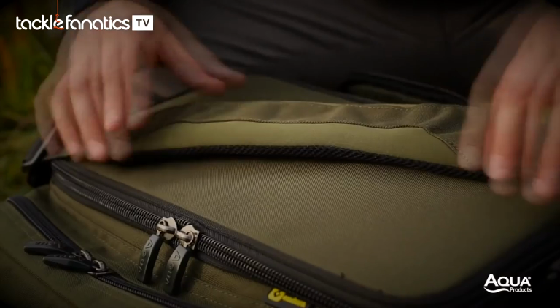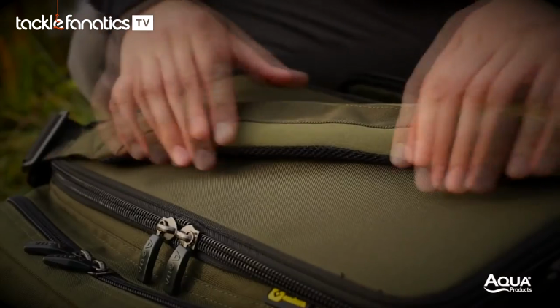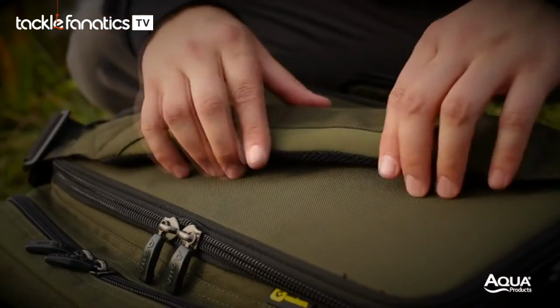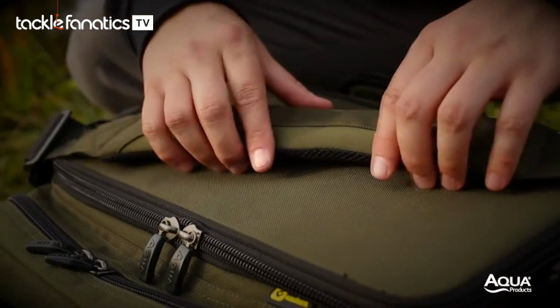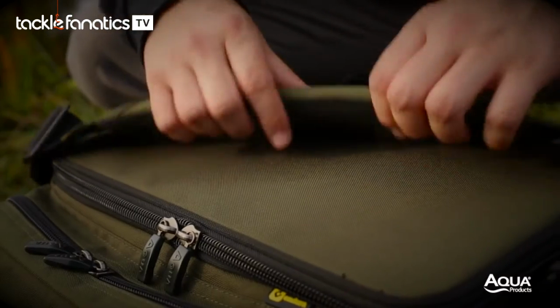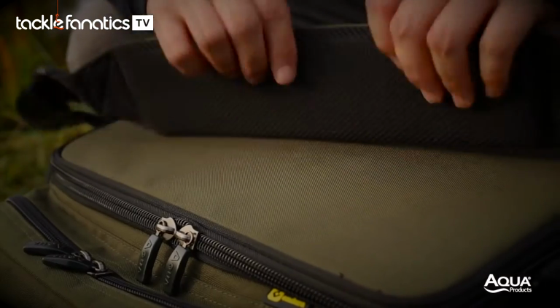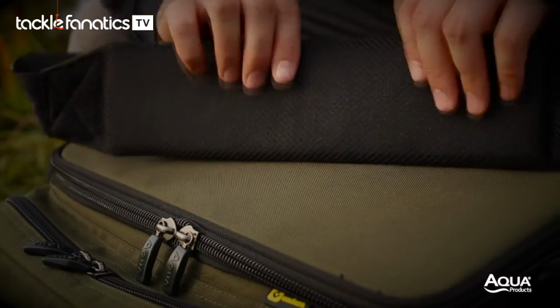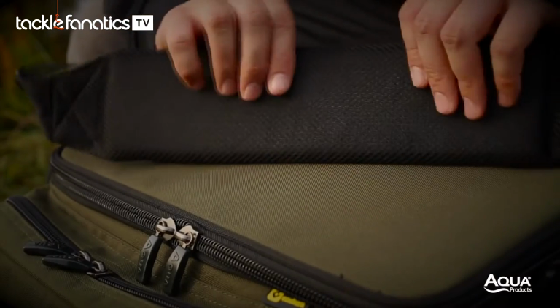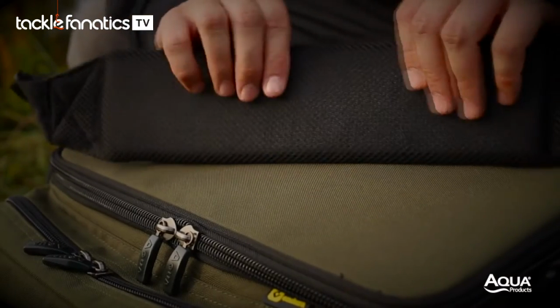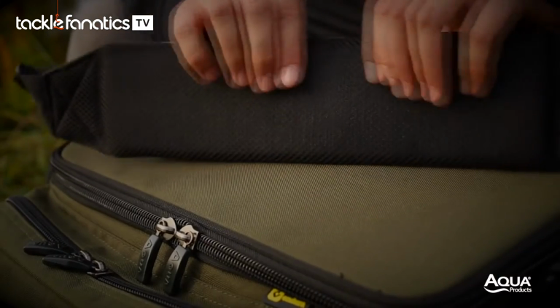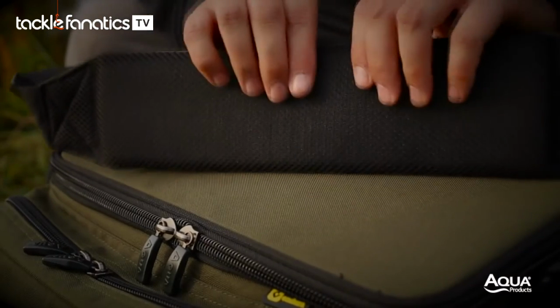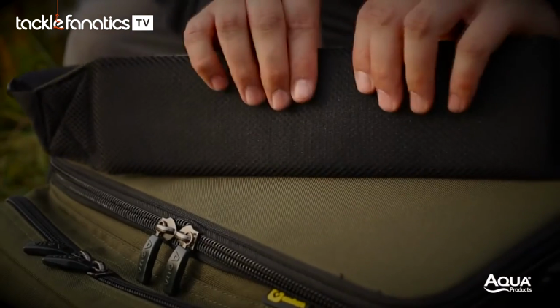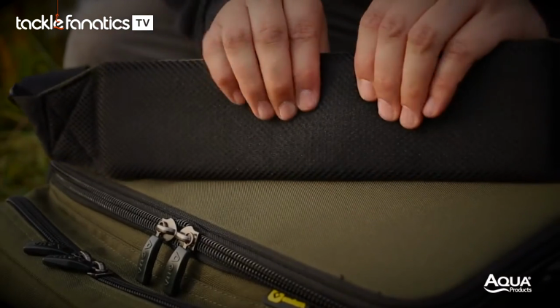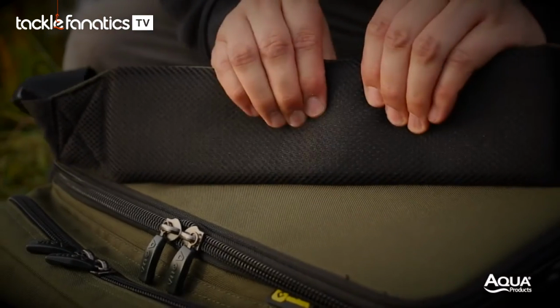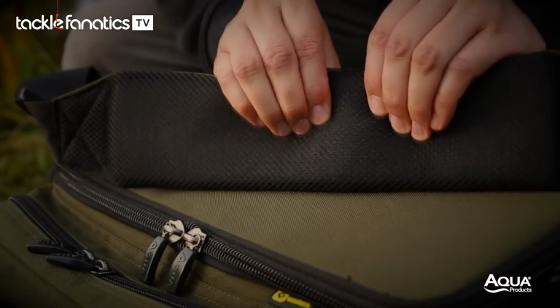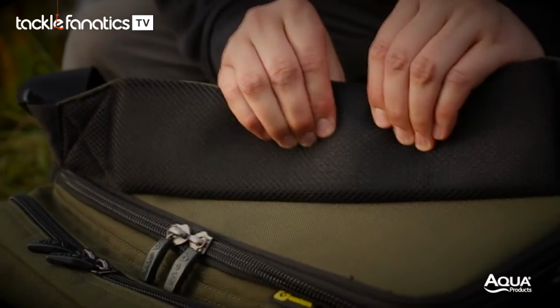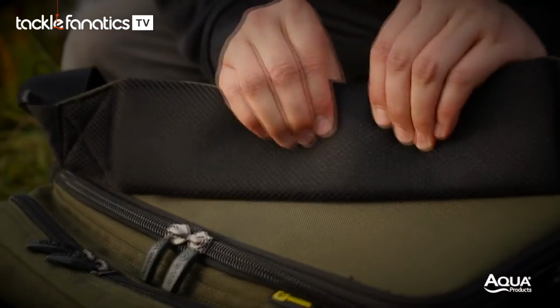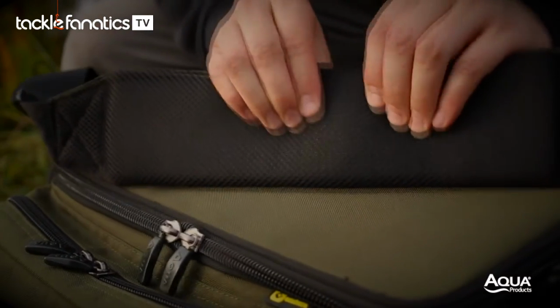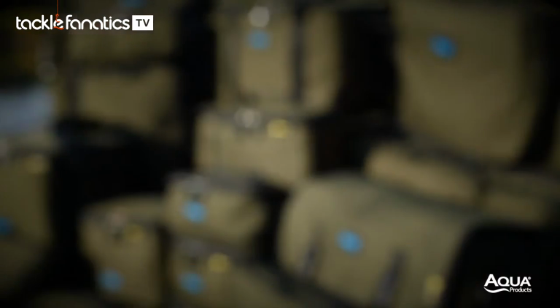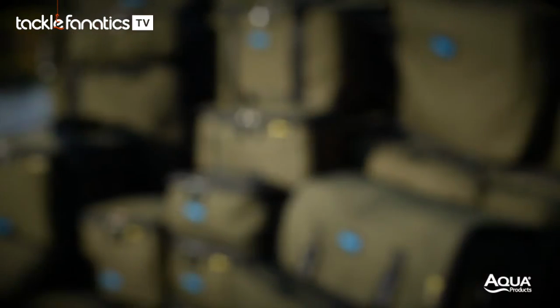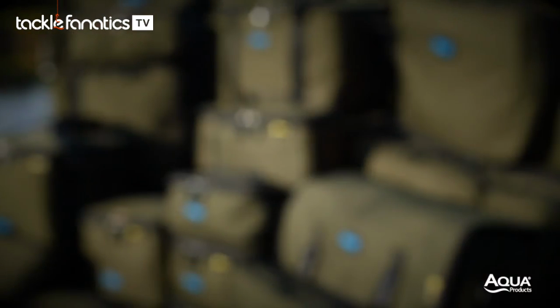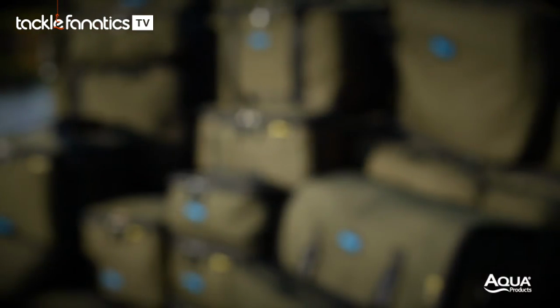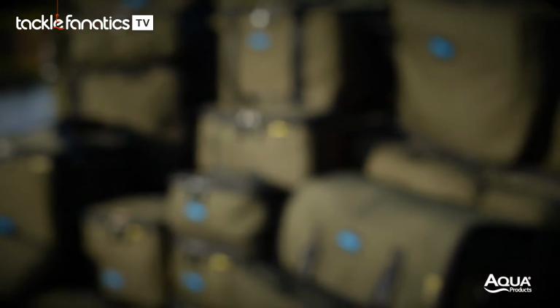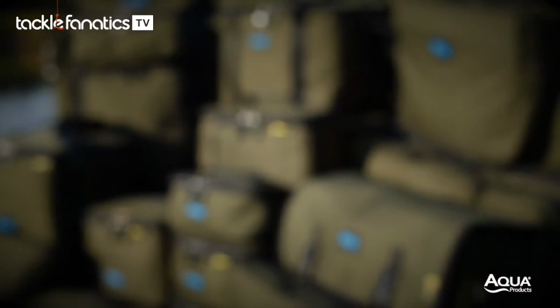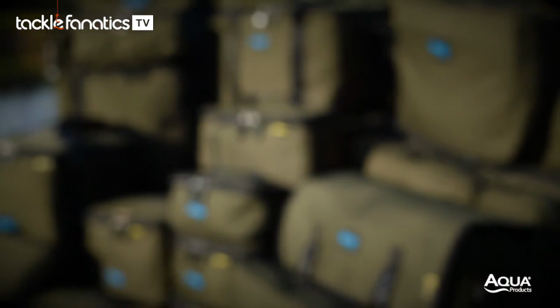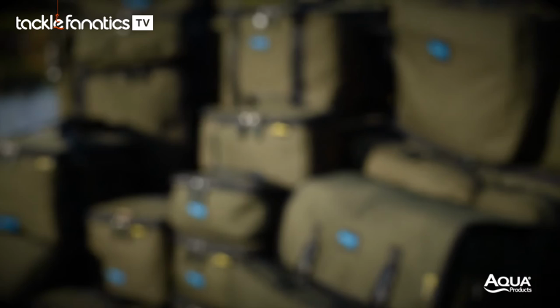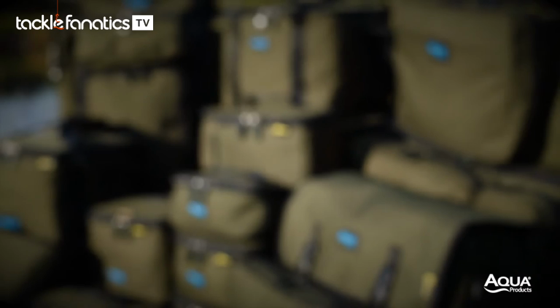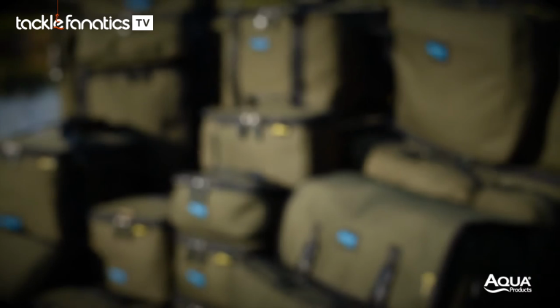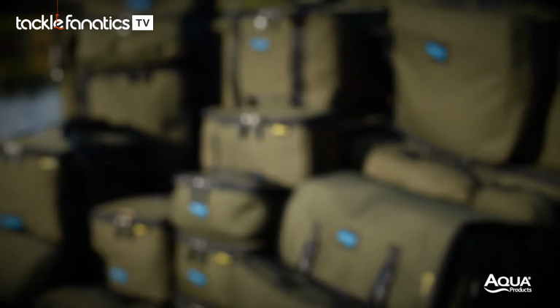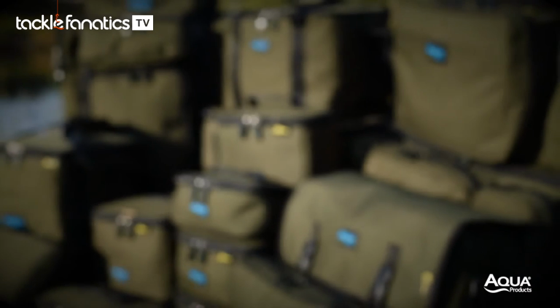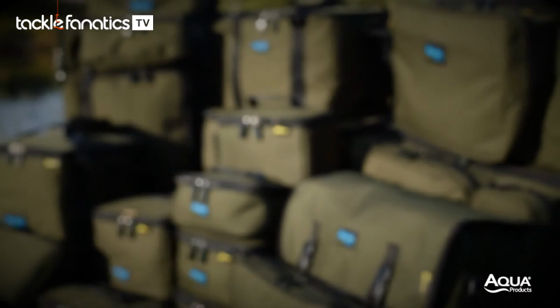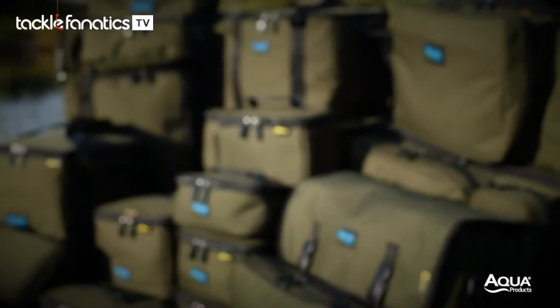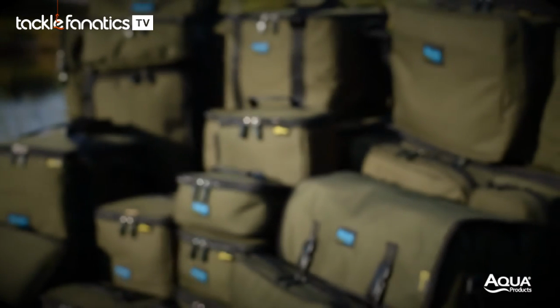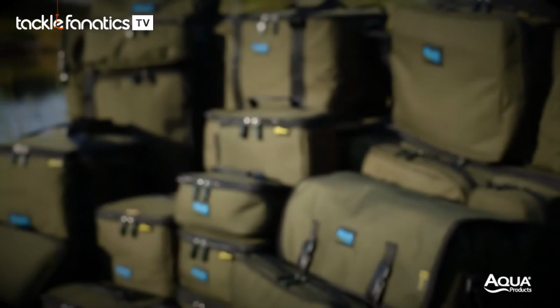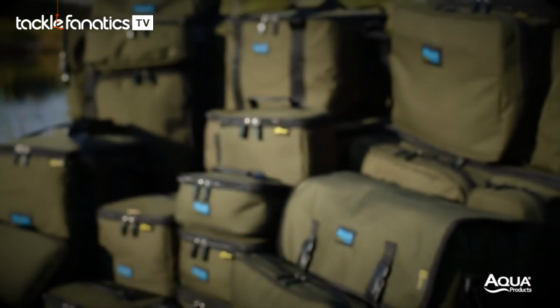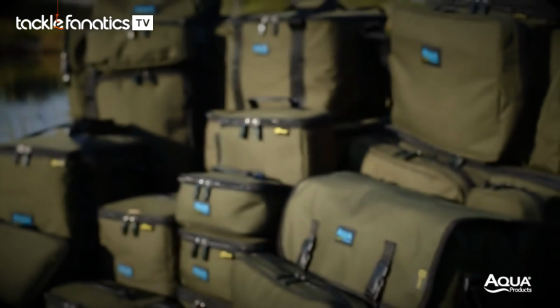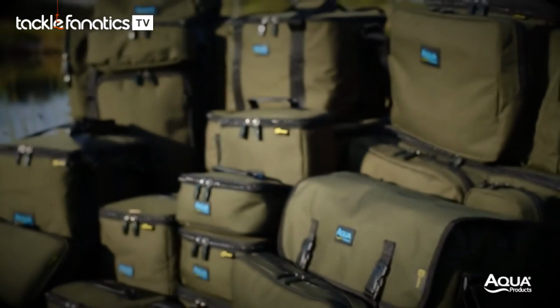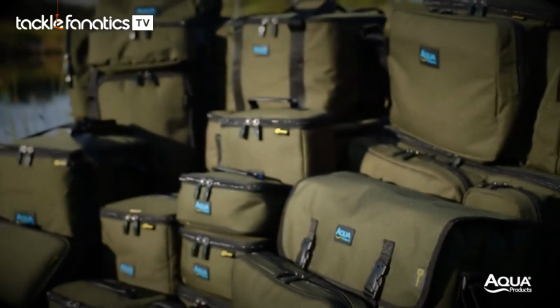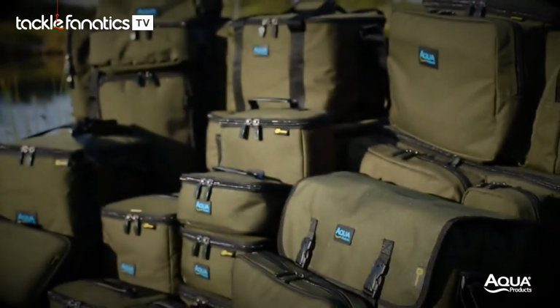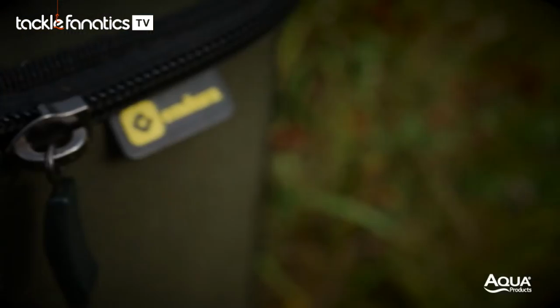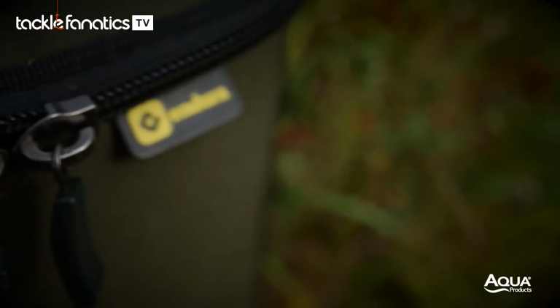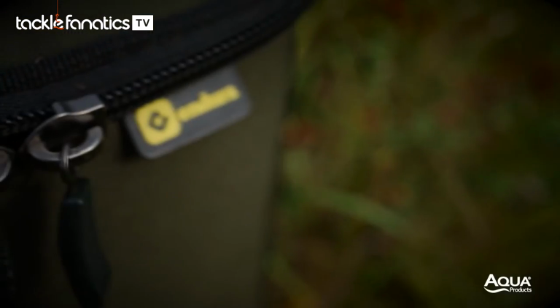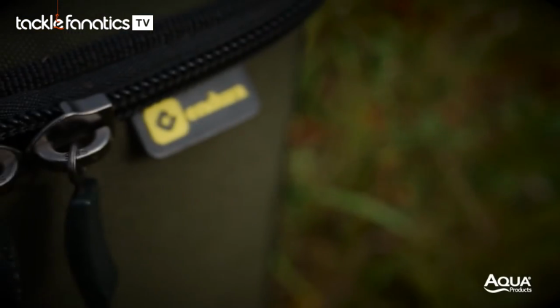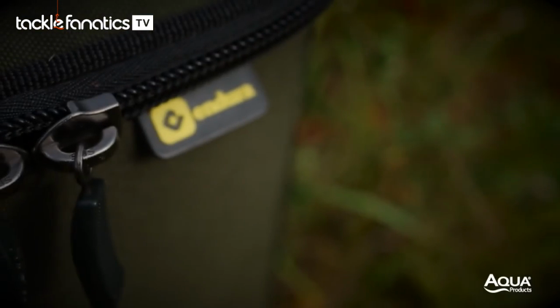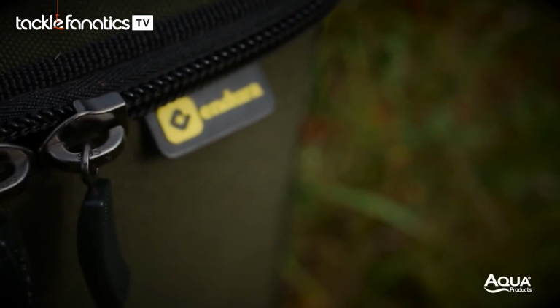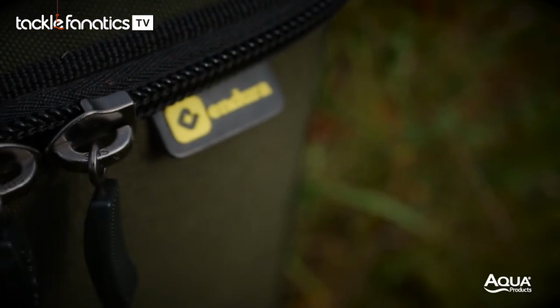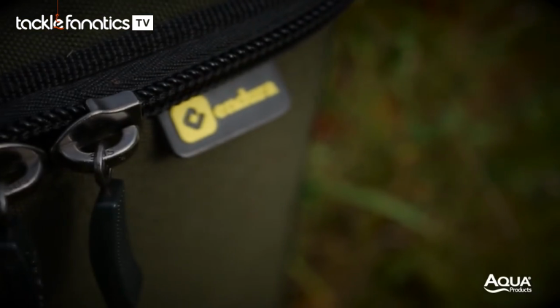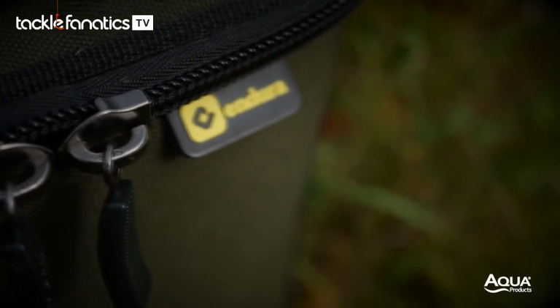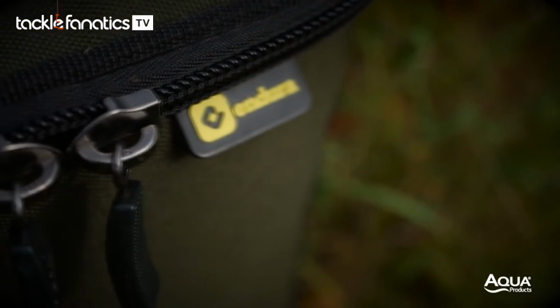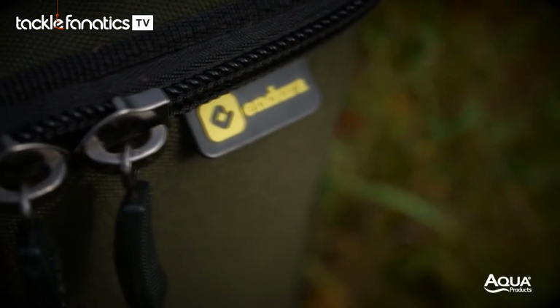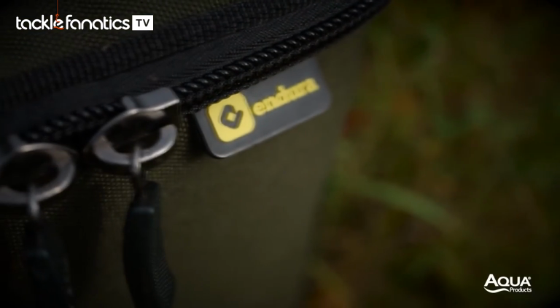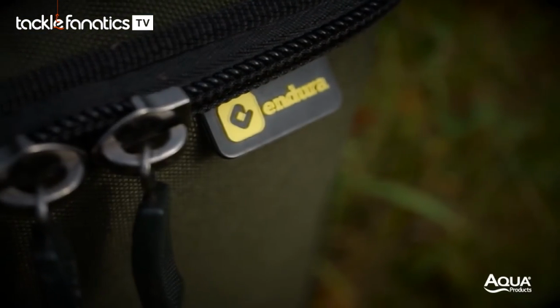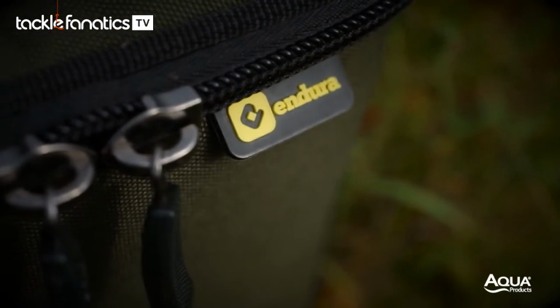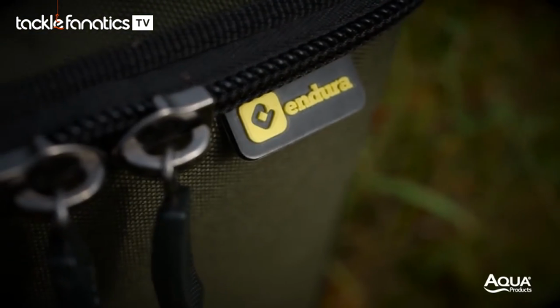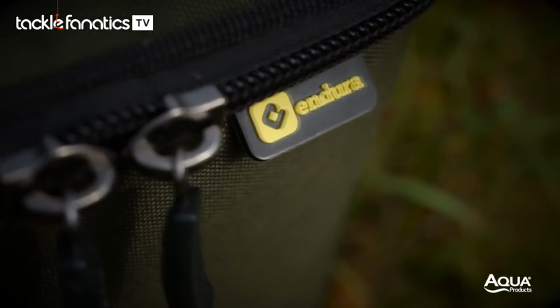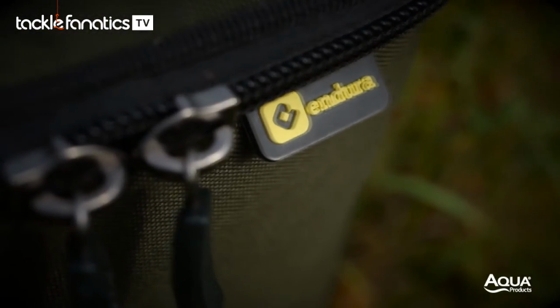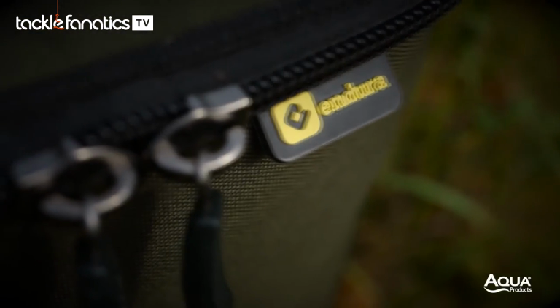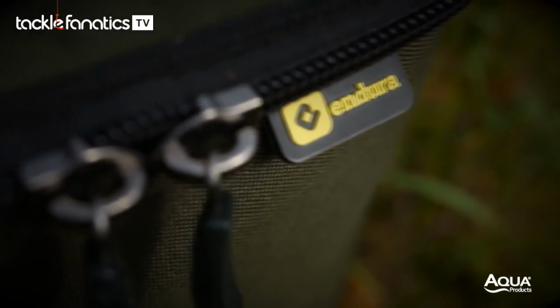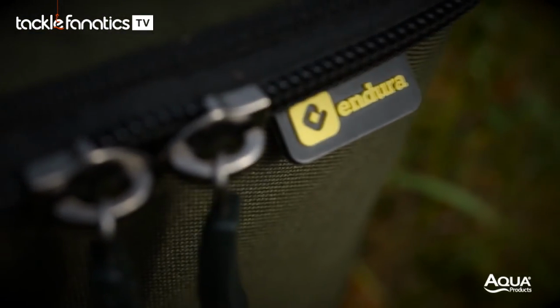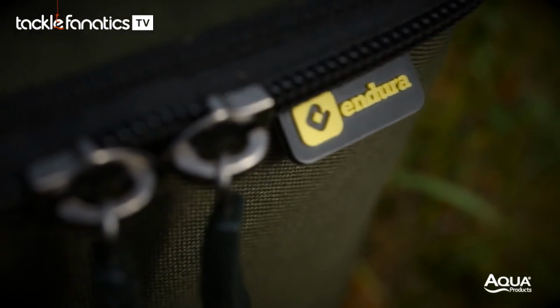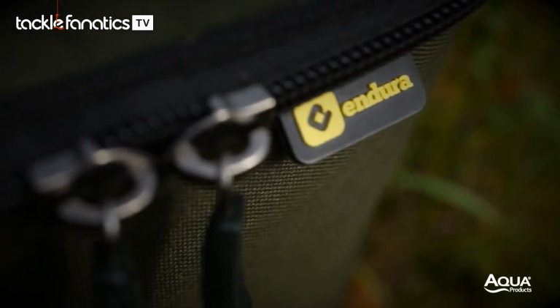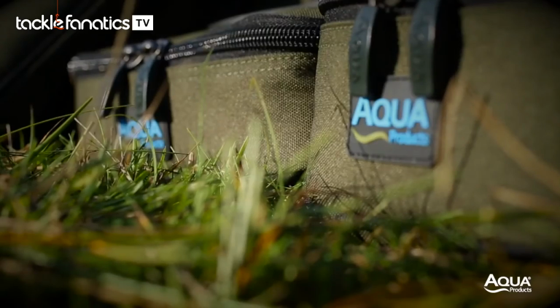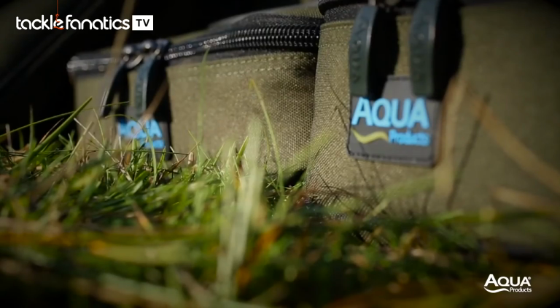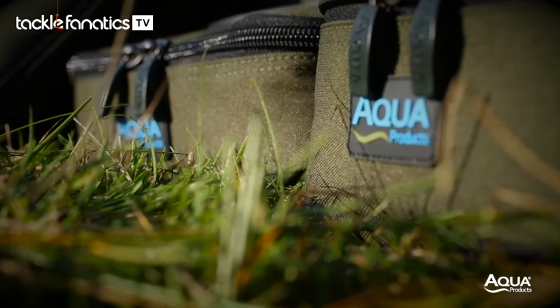For more information on the entire black series range, visit your local Aqua stockist or head over to aquaproducts.co.uk.